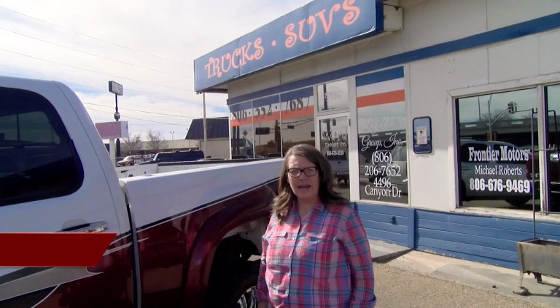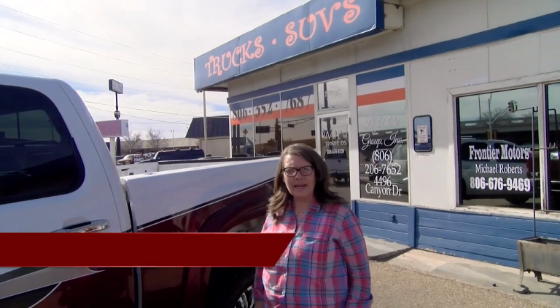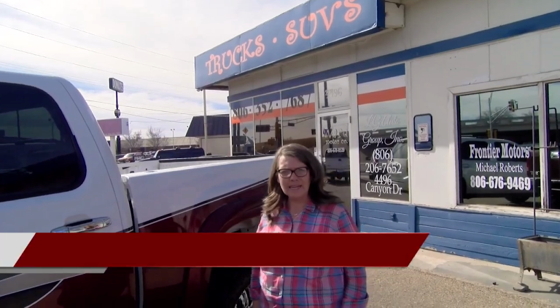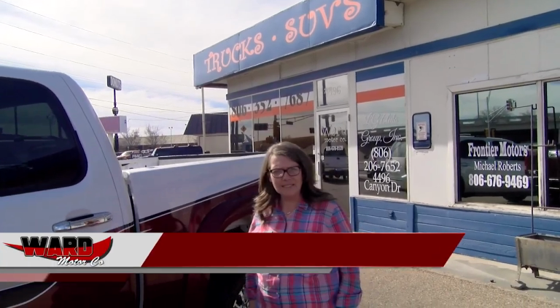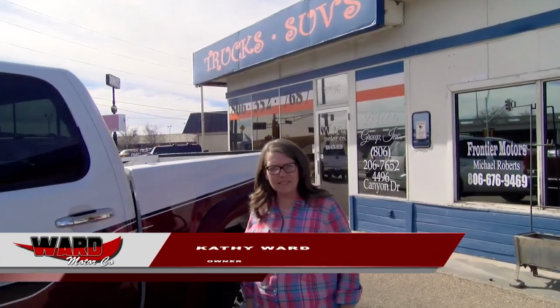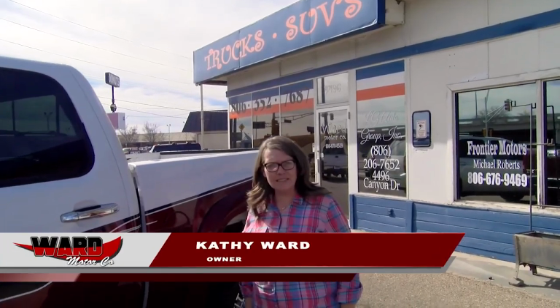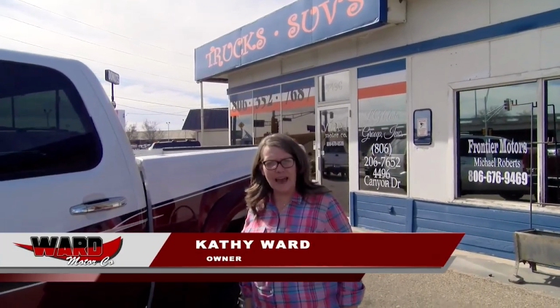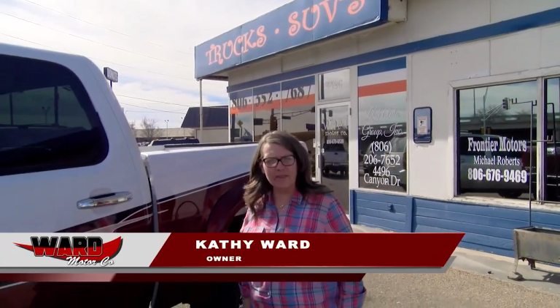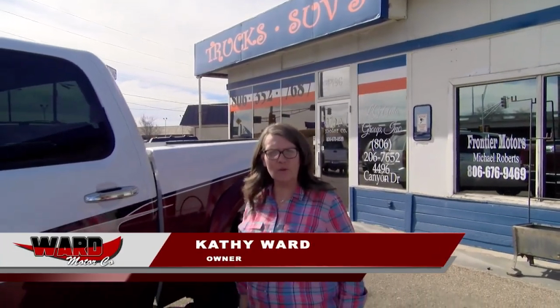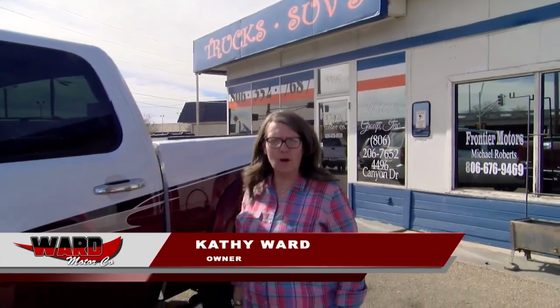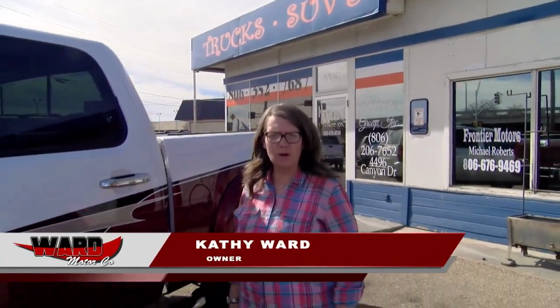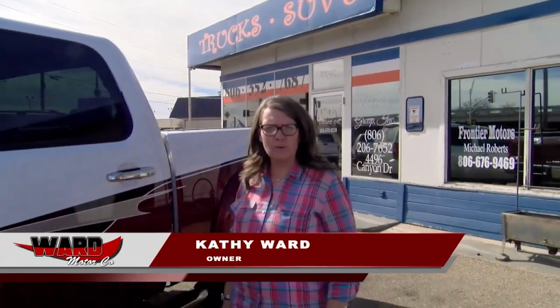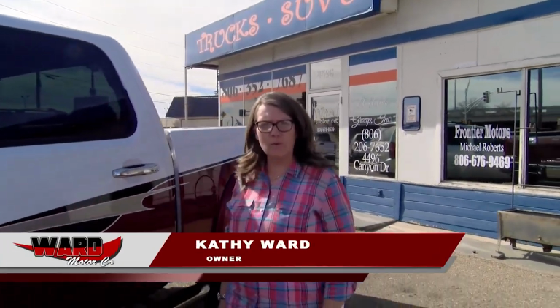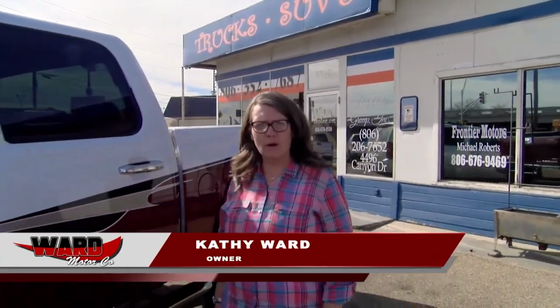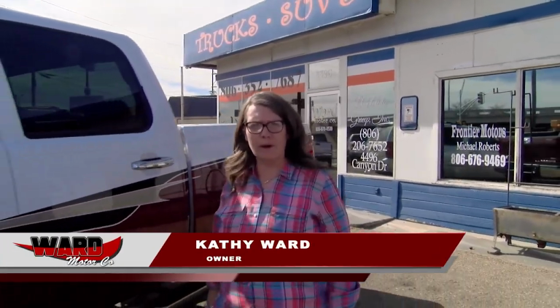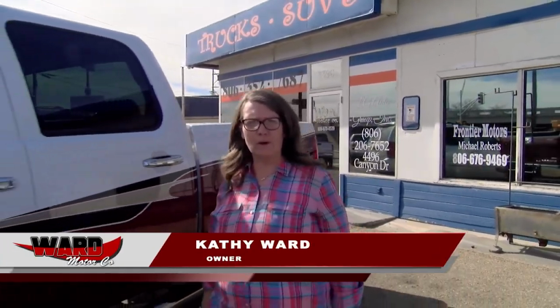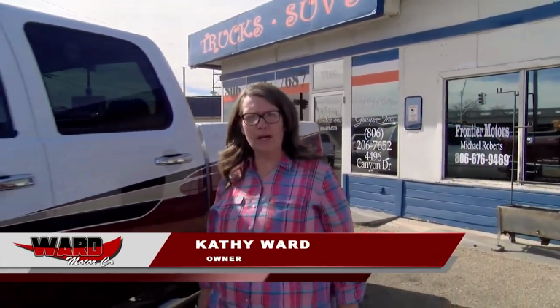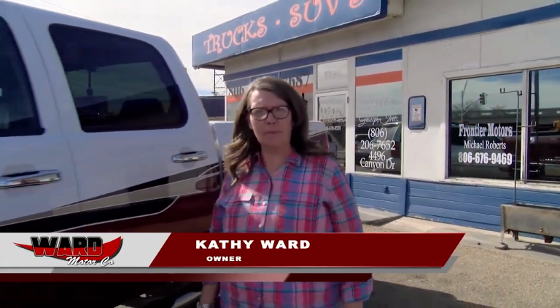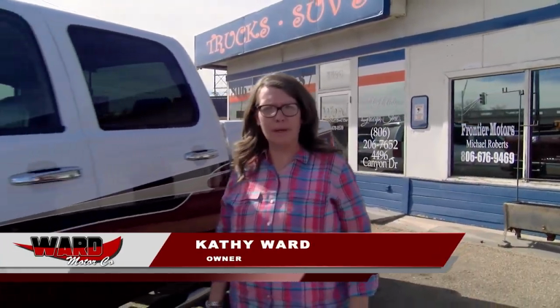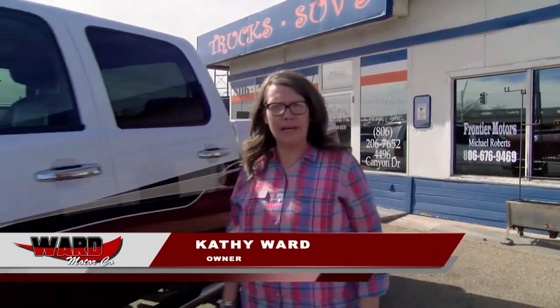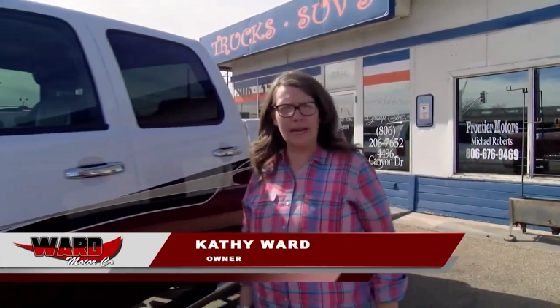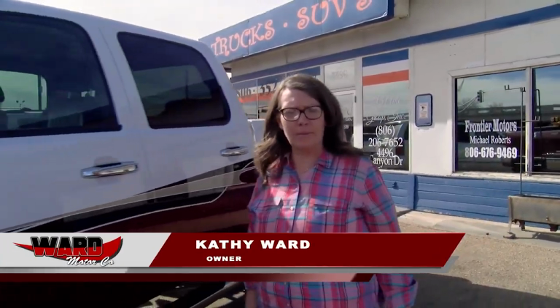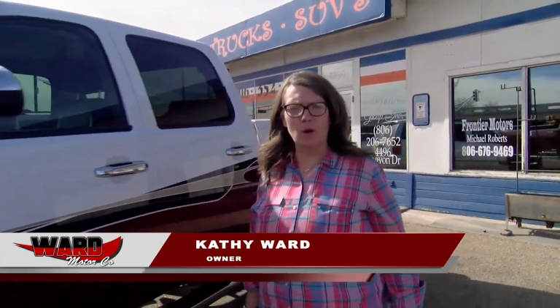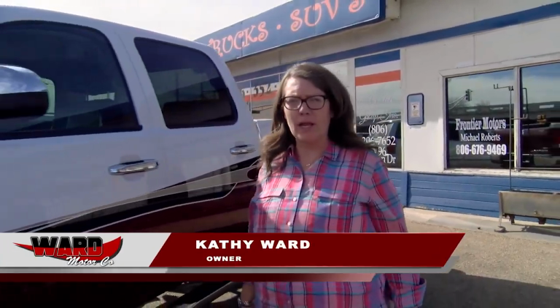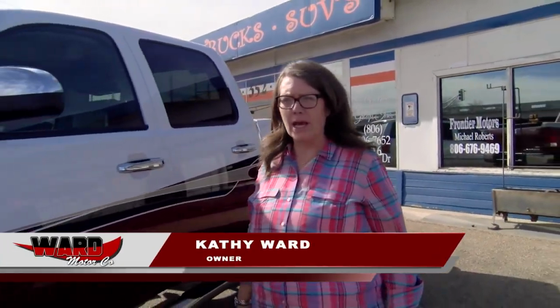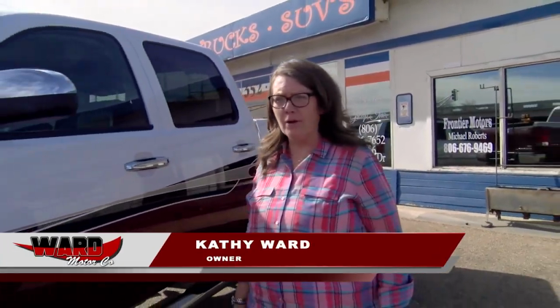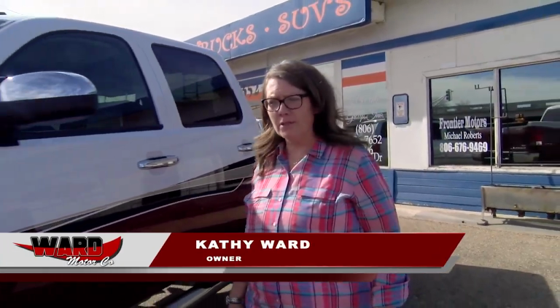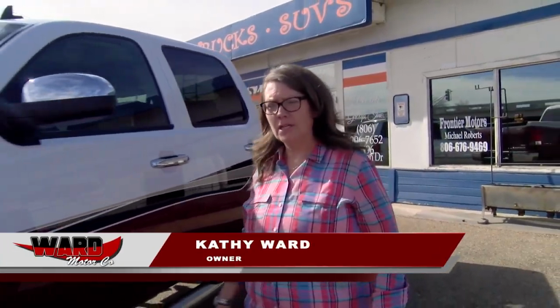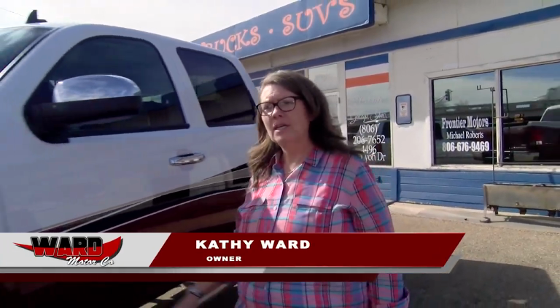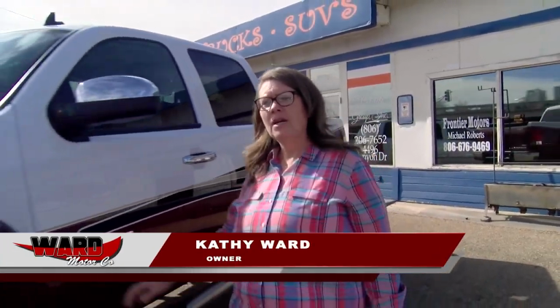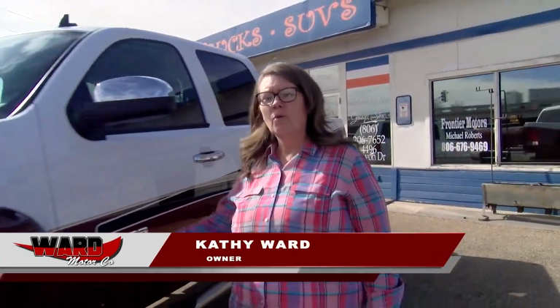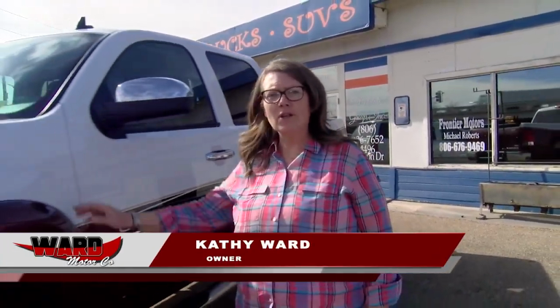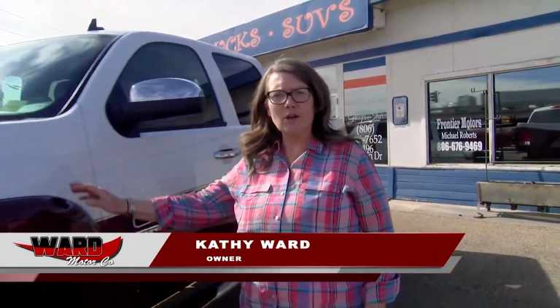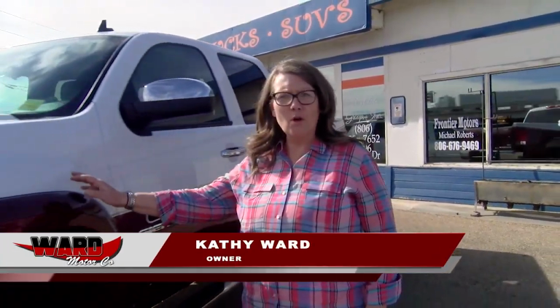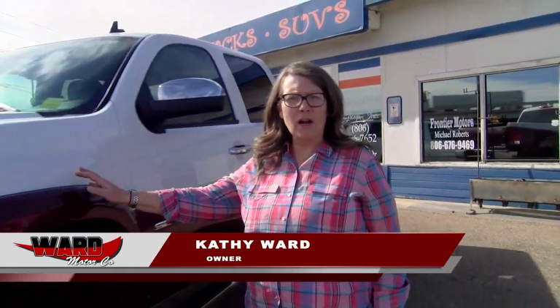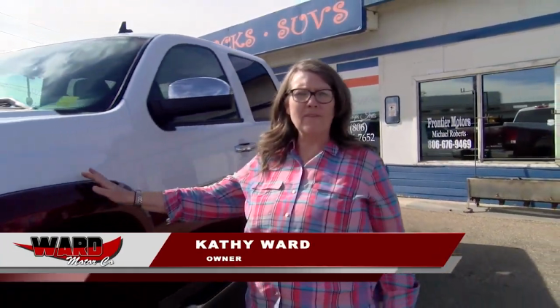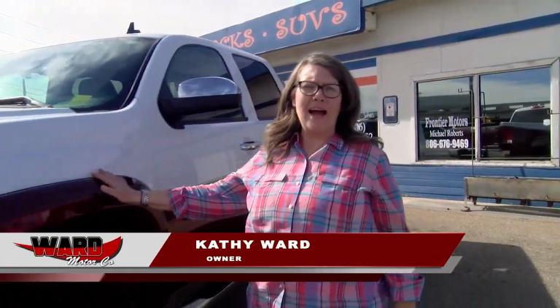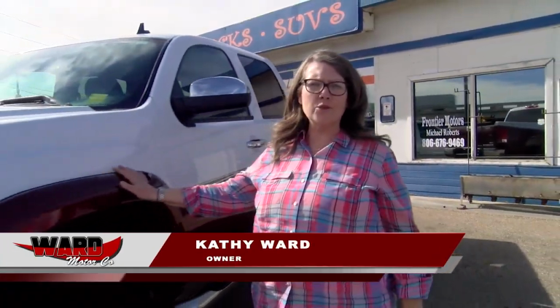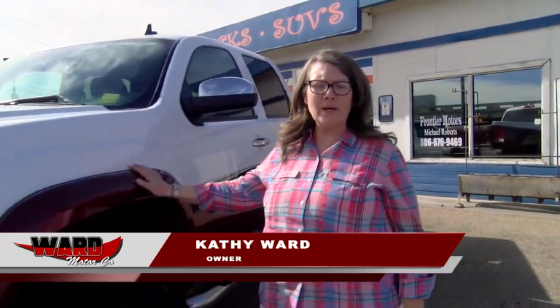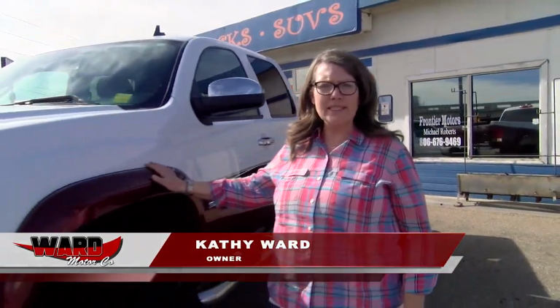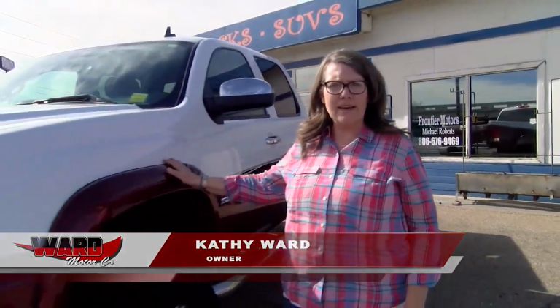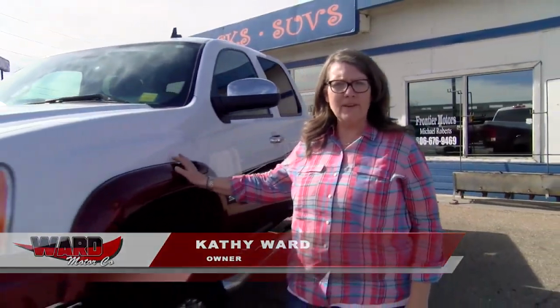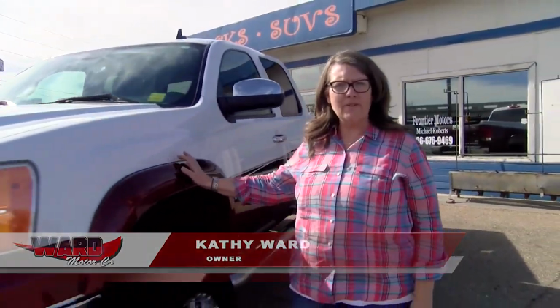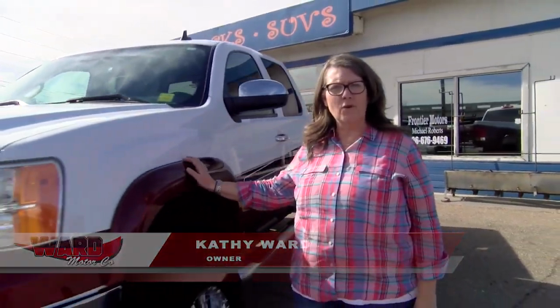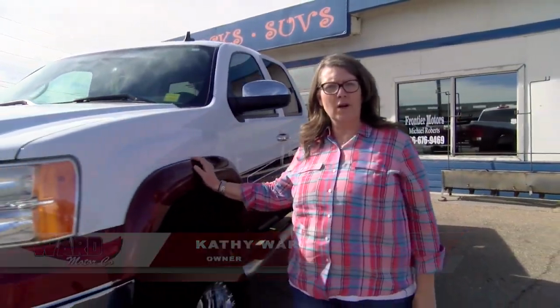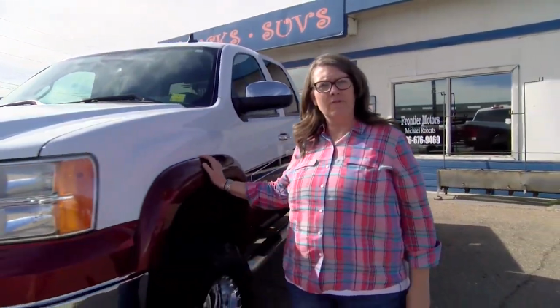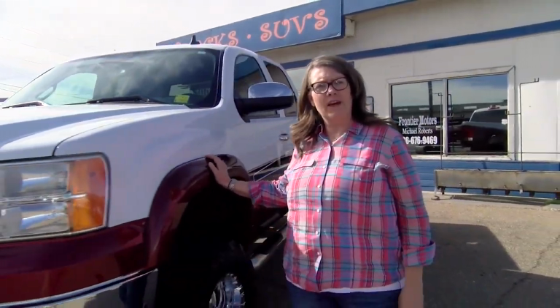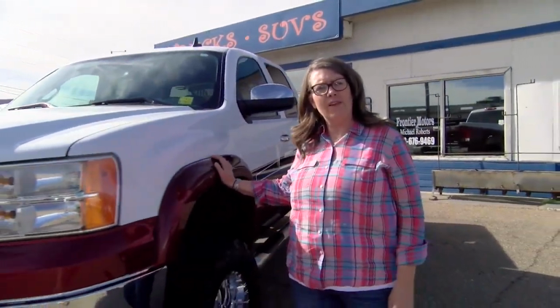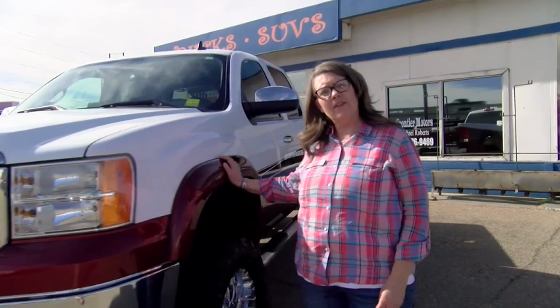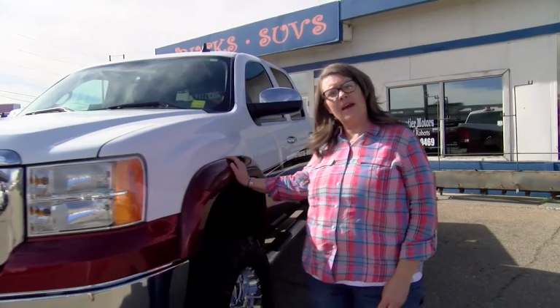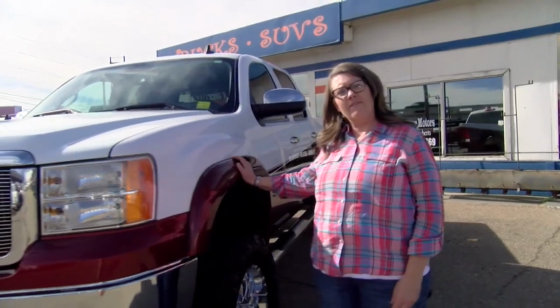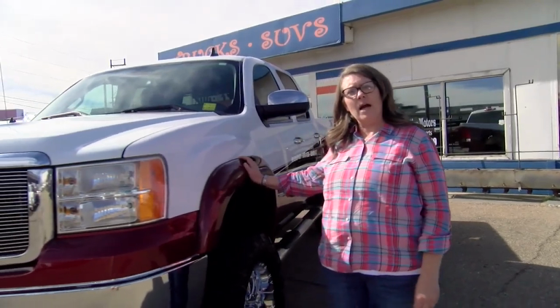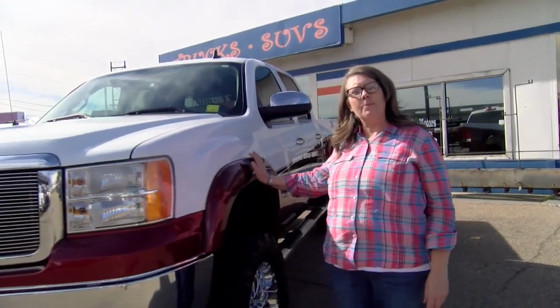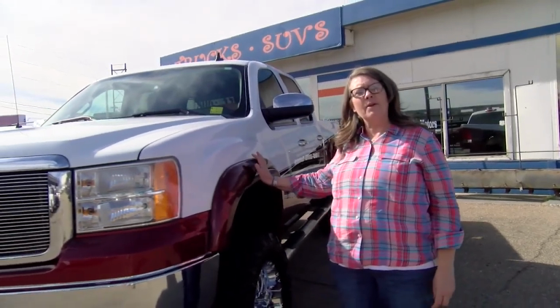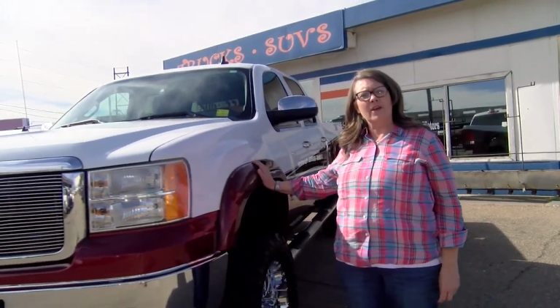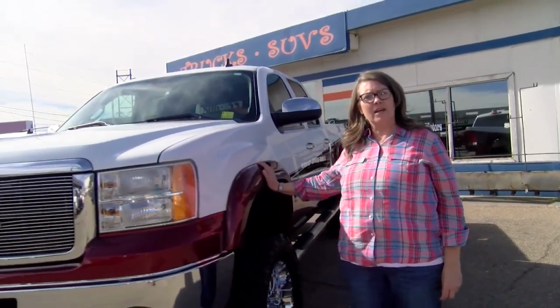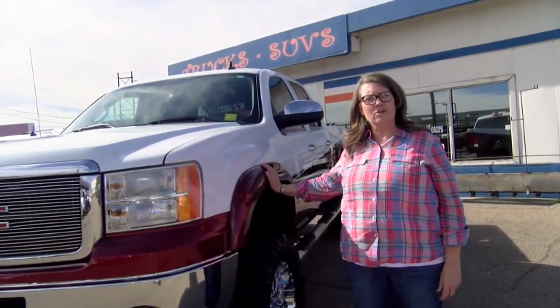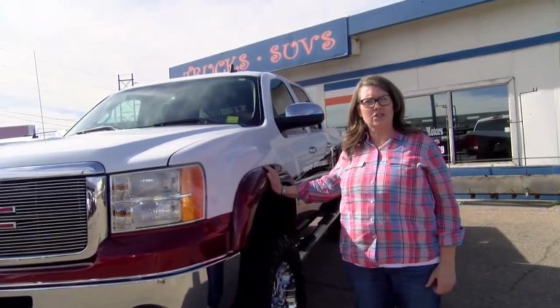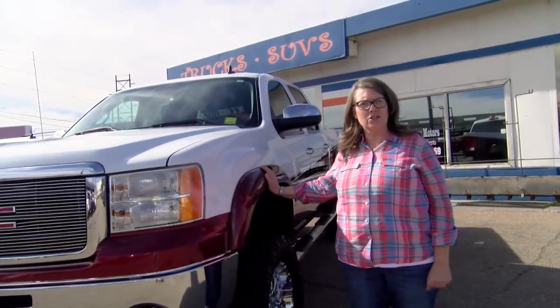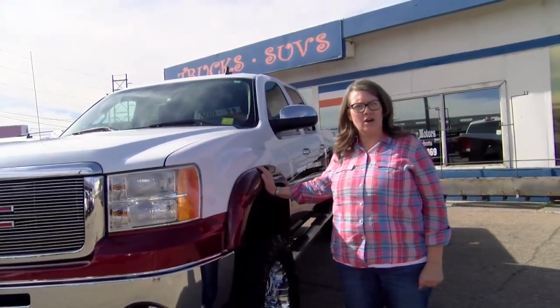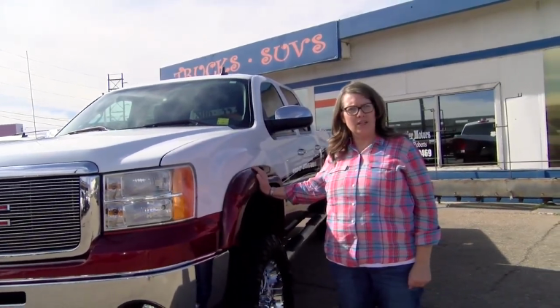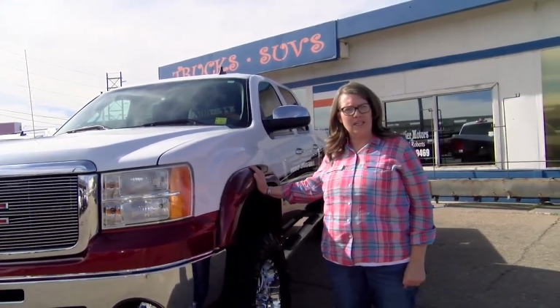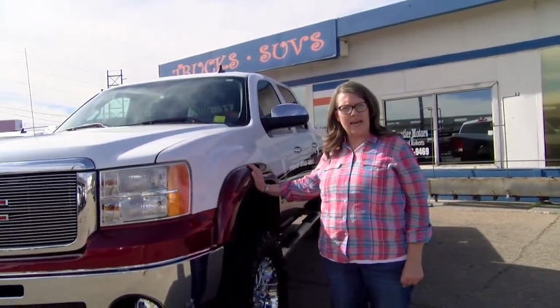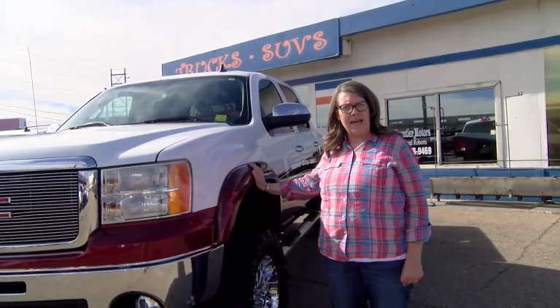Hey guys, this is Kathy Ward with Ward Motor Company in Amarillo. We're at the corner of I-27 and 45th. I have a couple of vehicles to show you today.